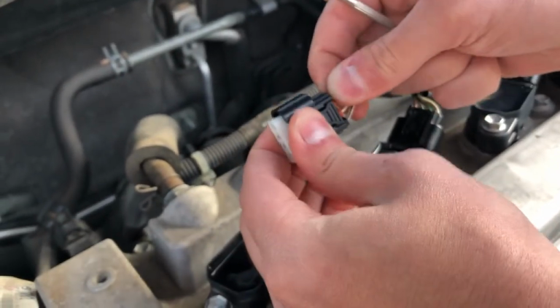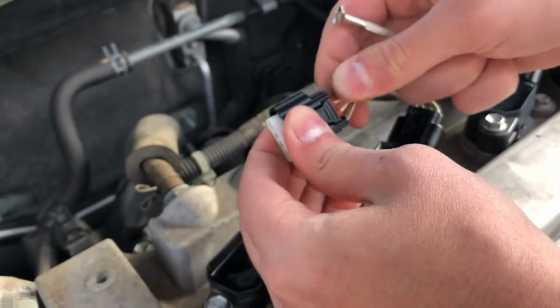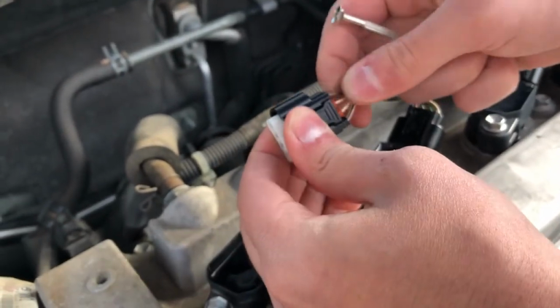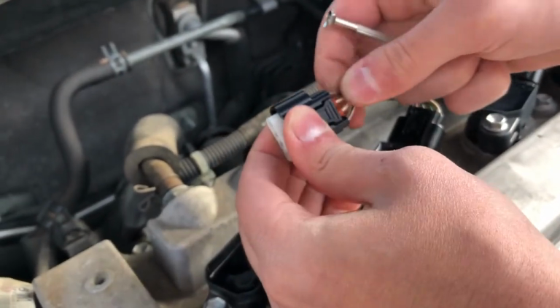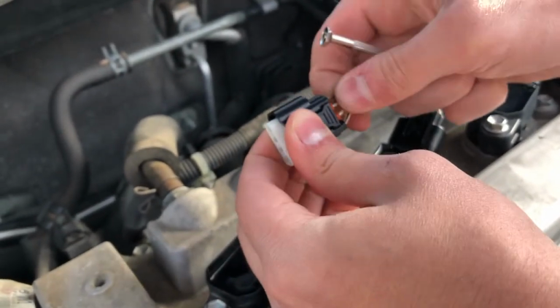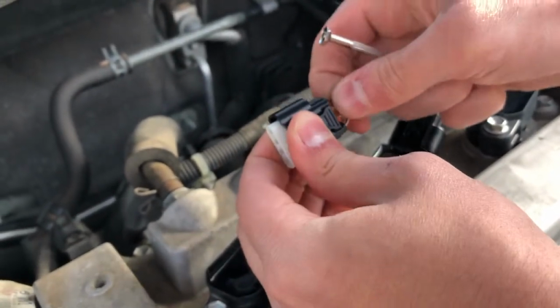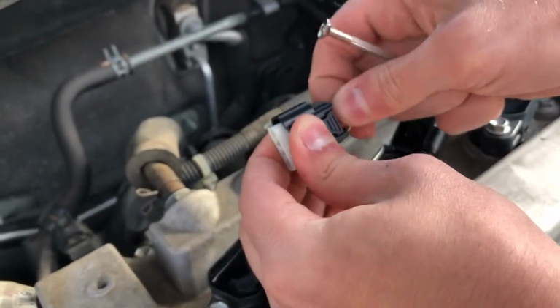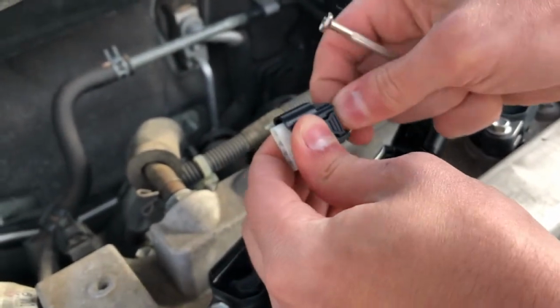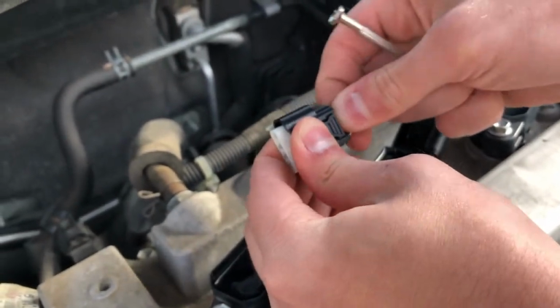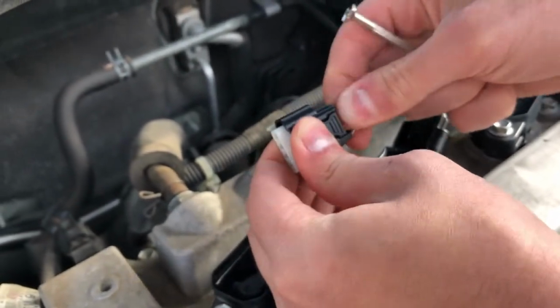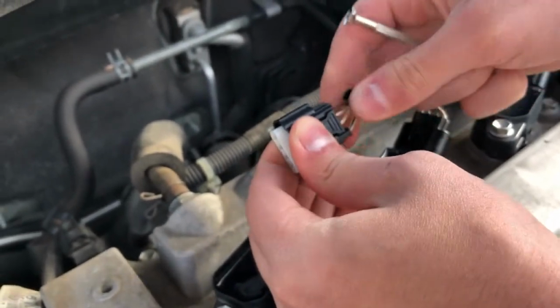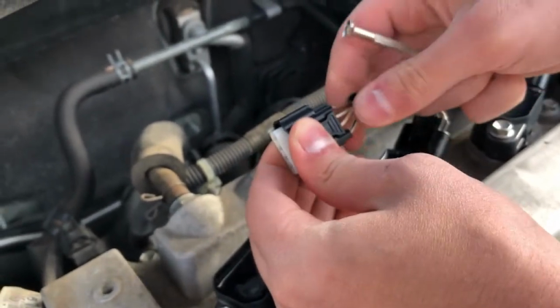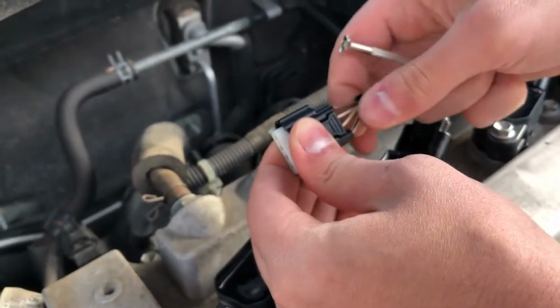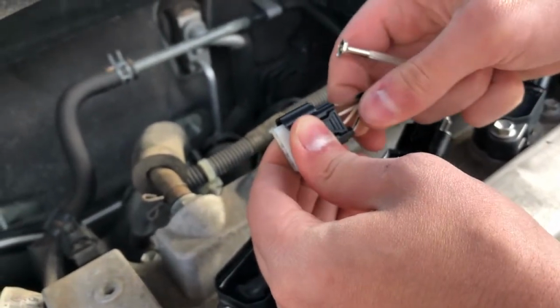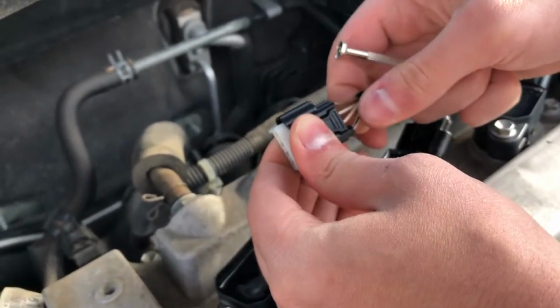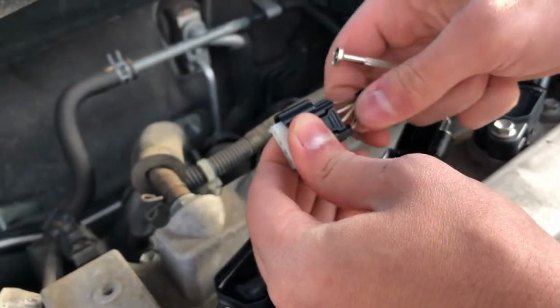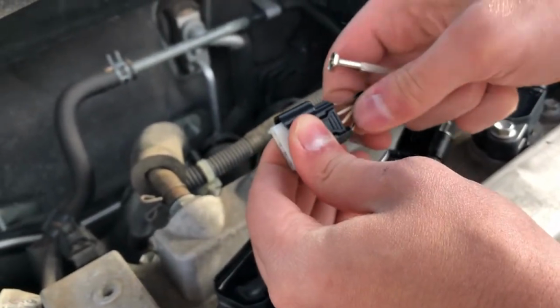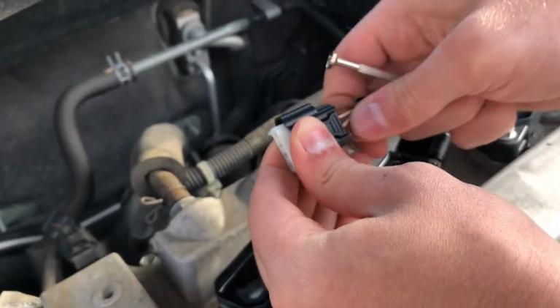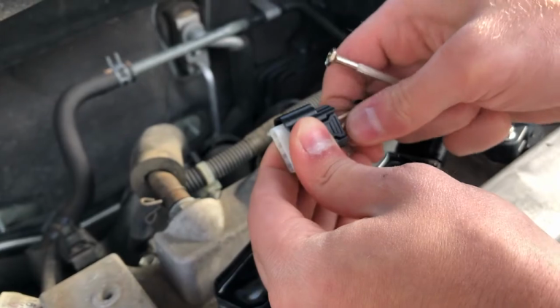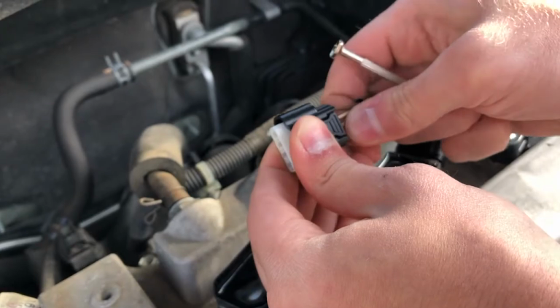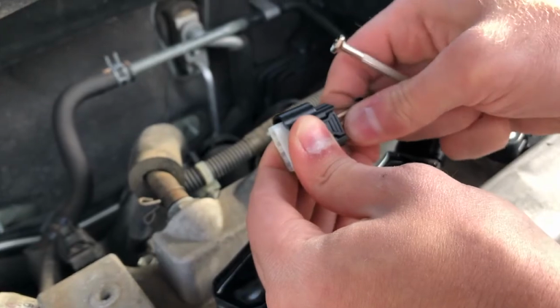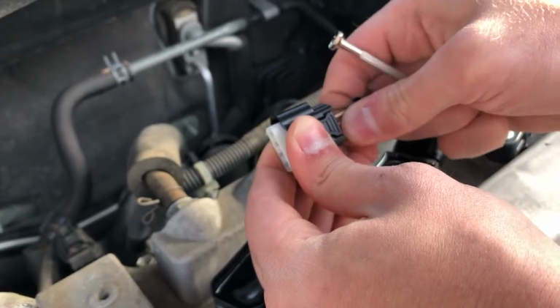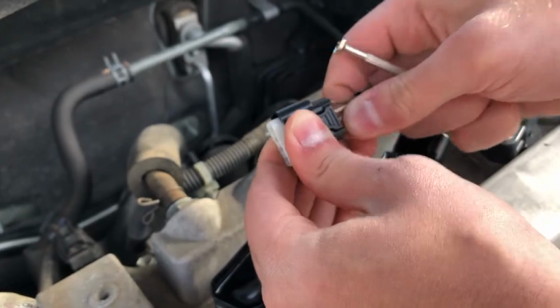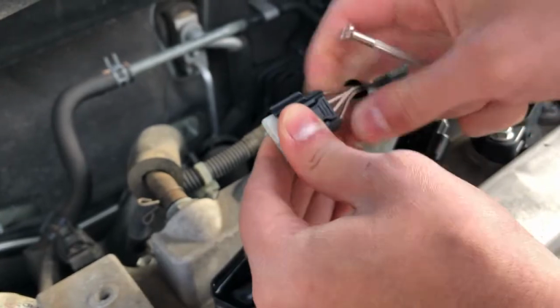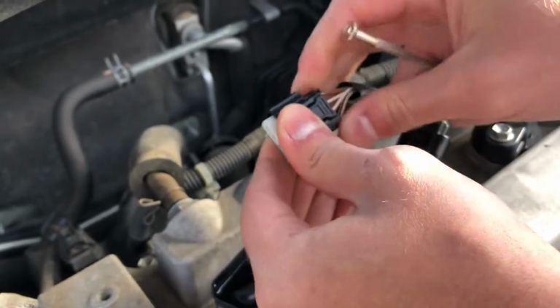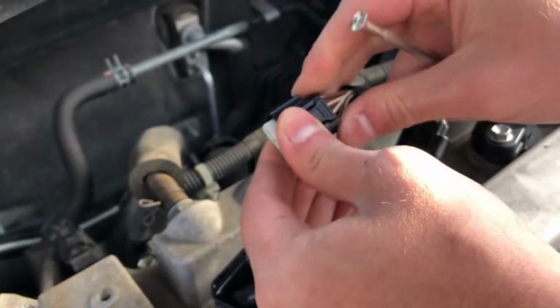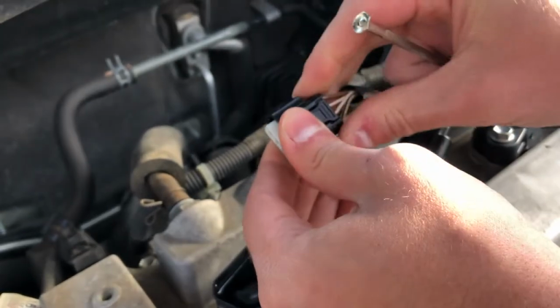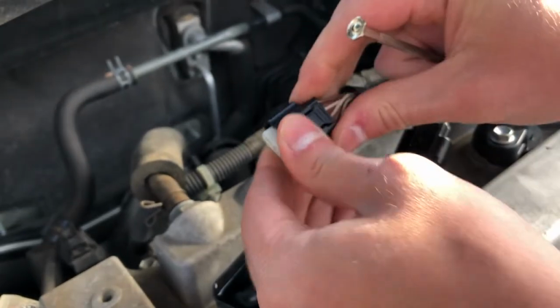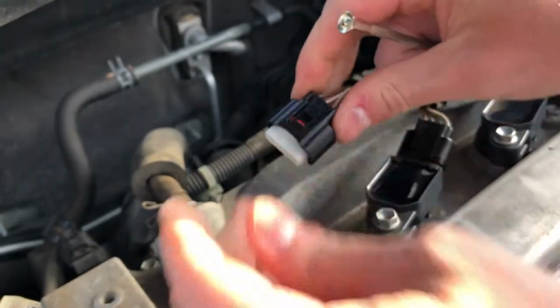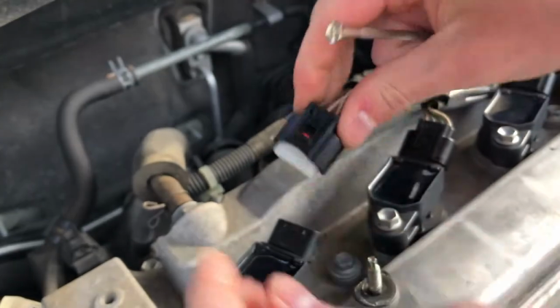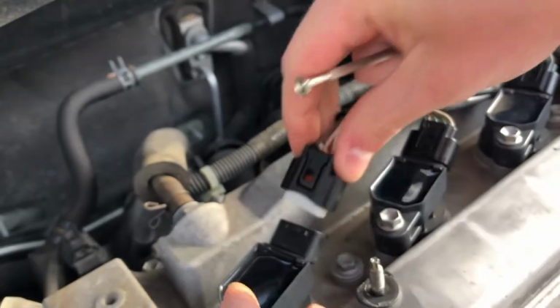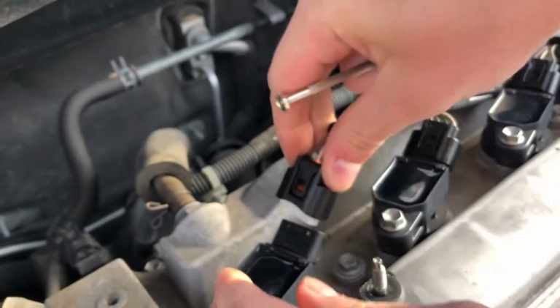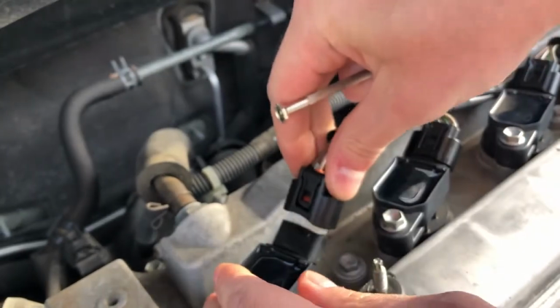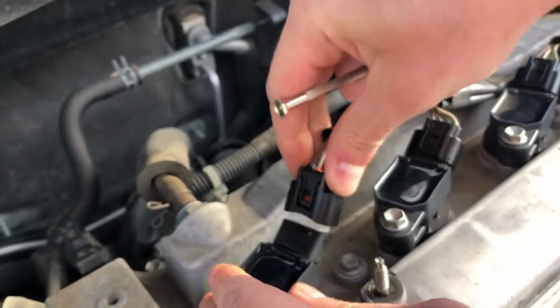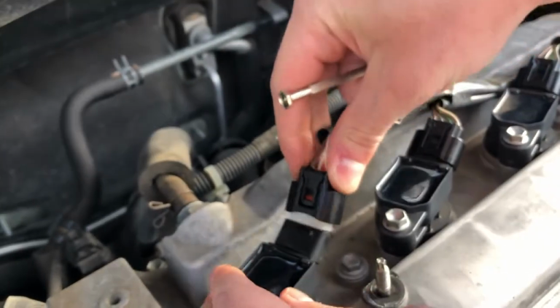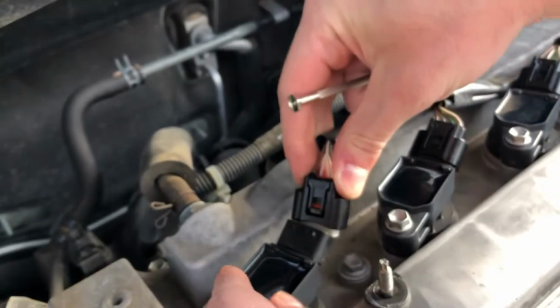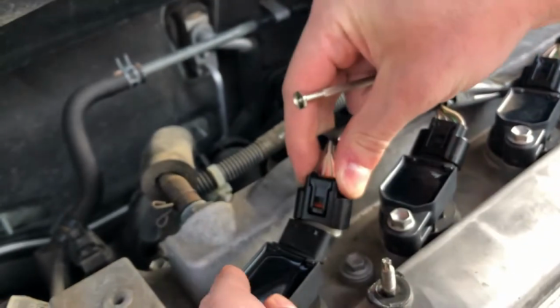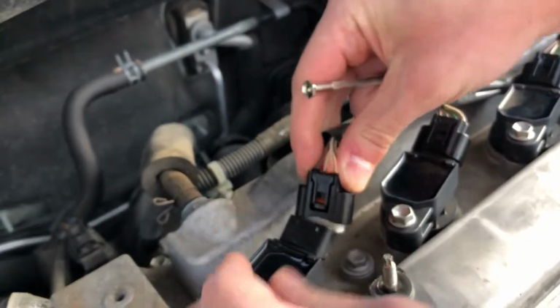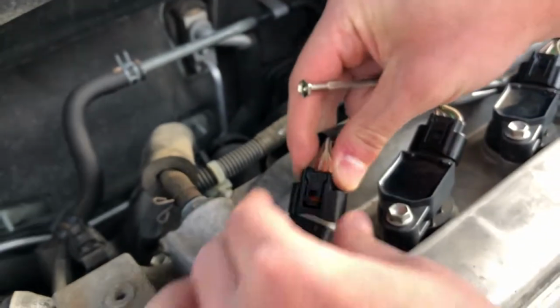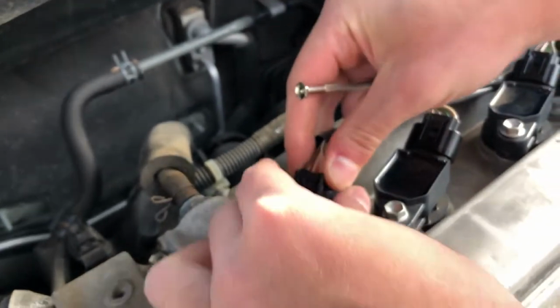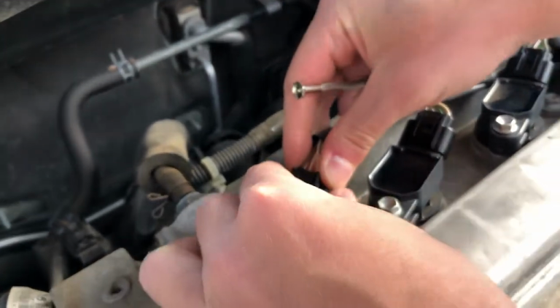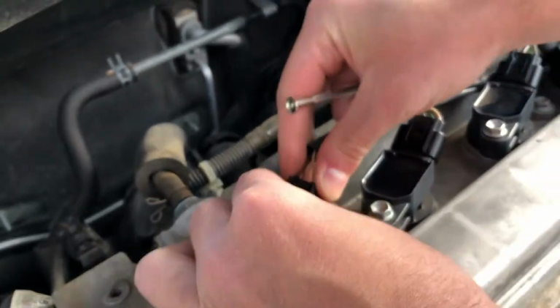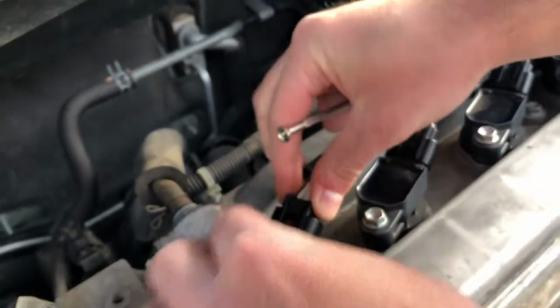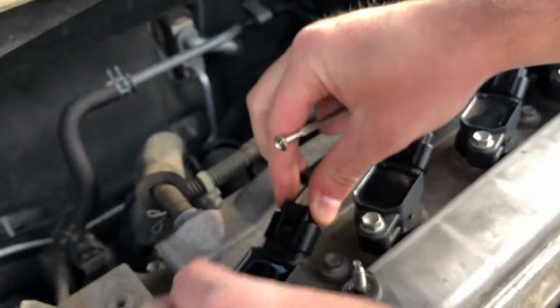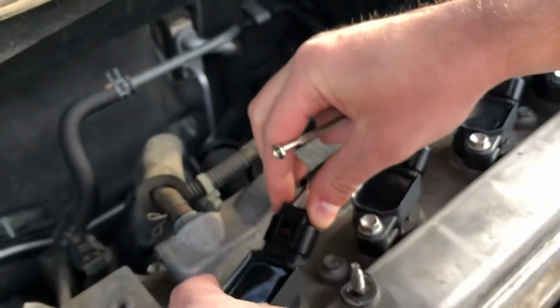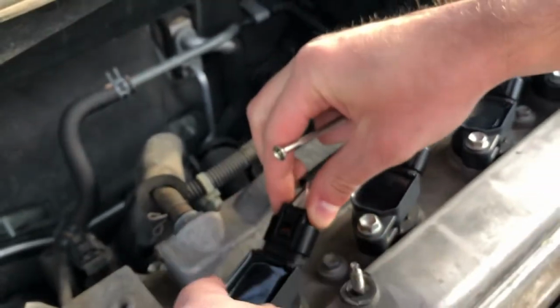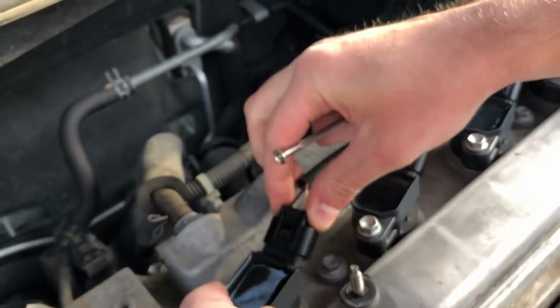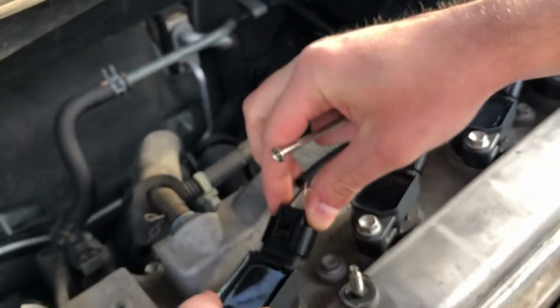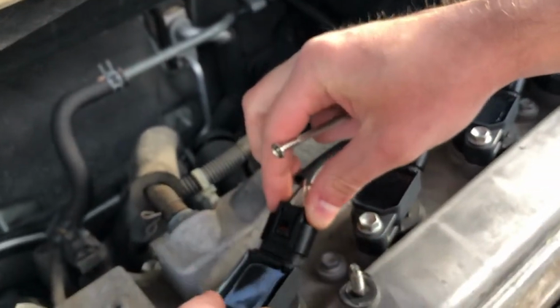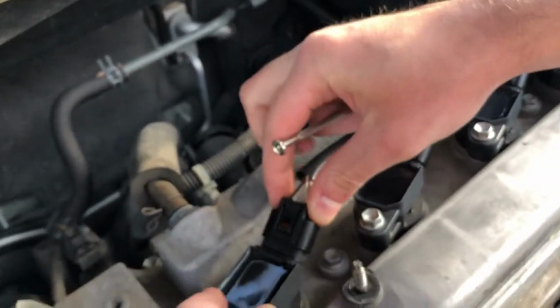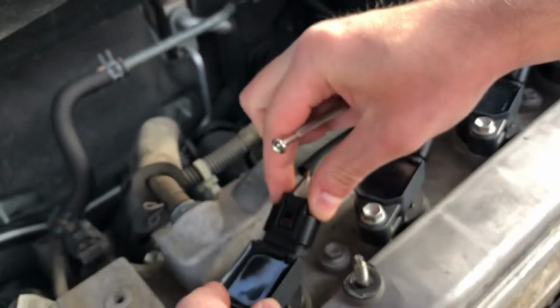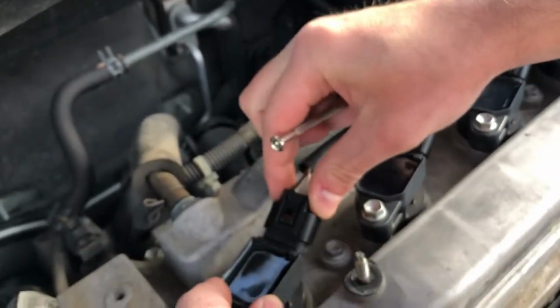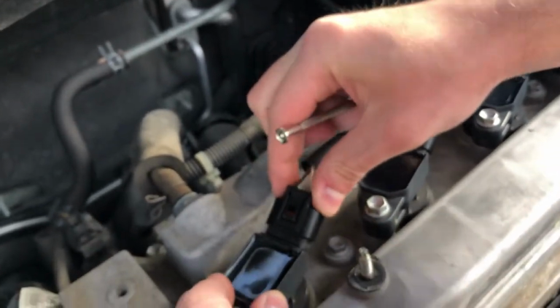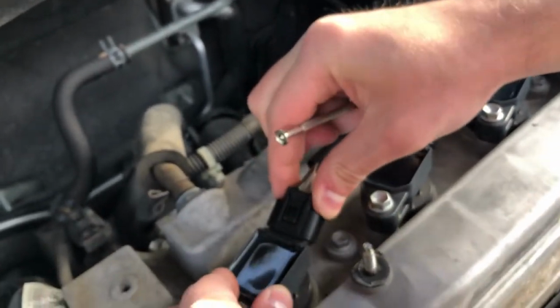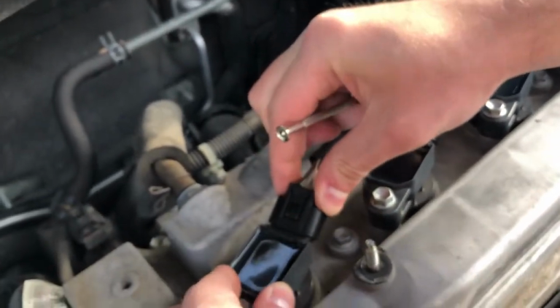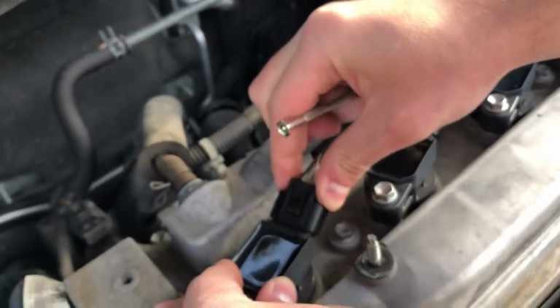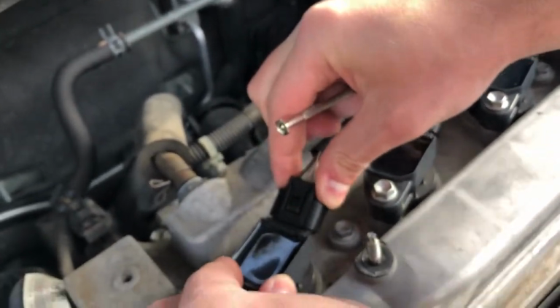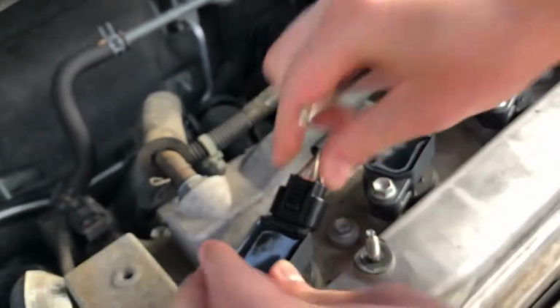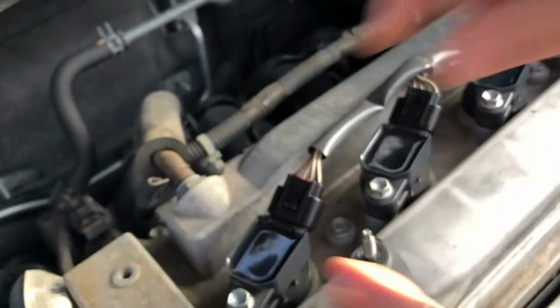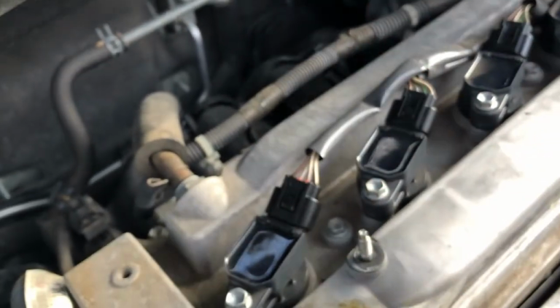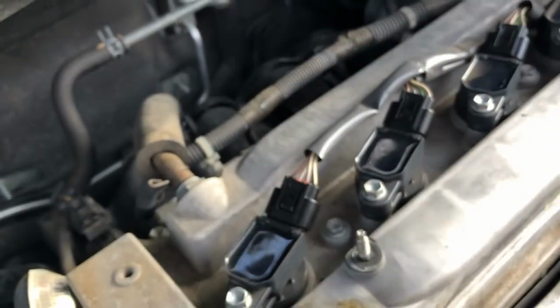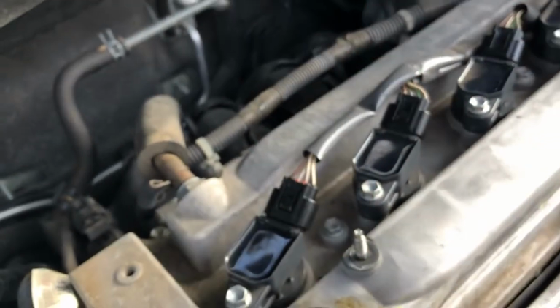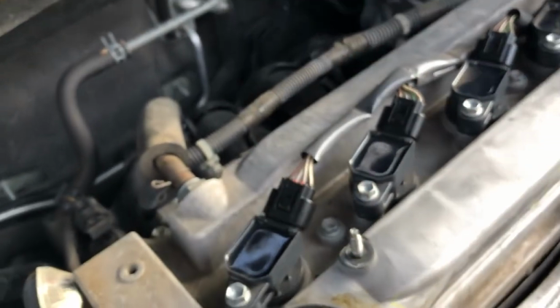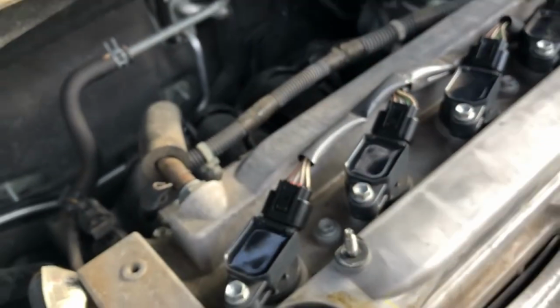You're going to hear four clicks as you insert each wire: one, two, three, four. So all of them are in. Then you put it on your coil and click it there.